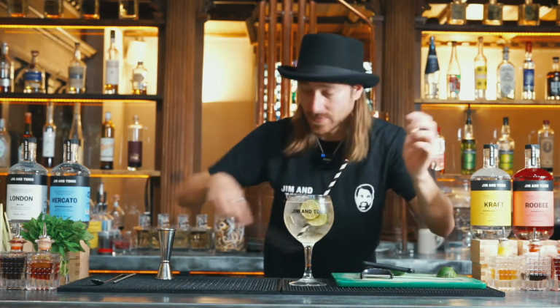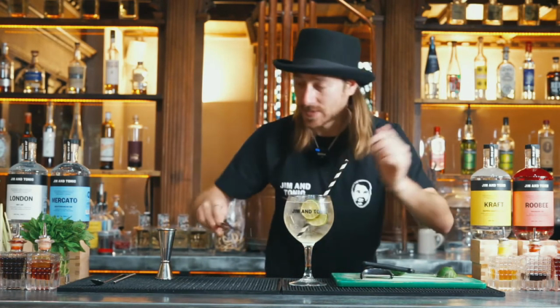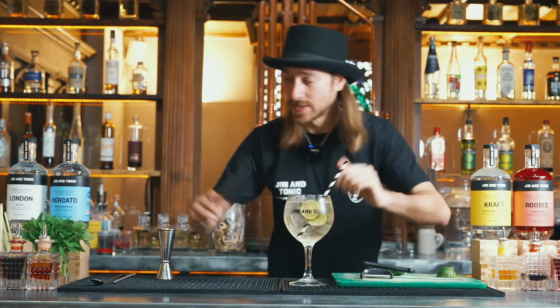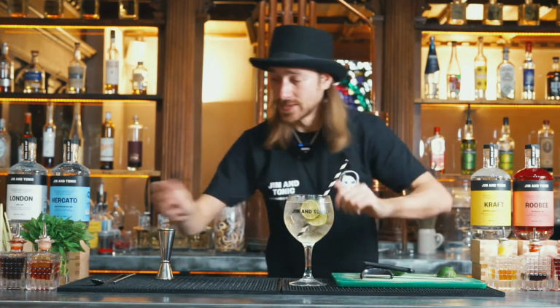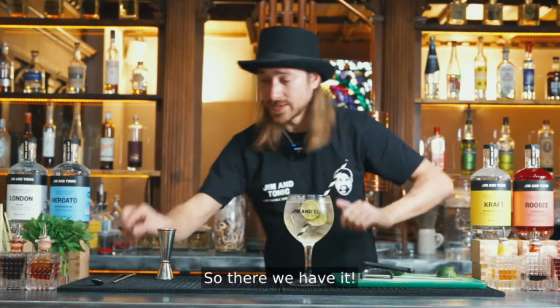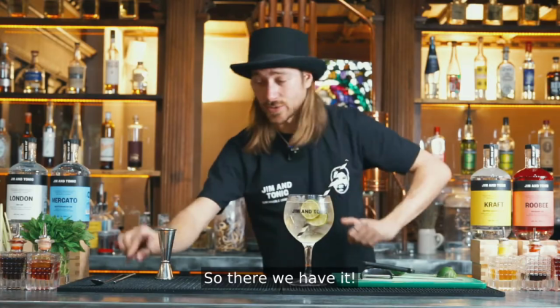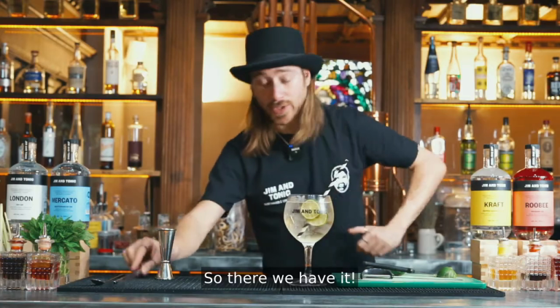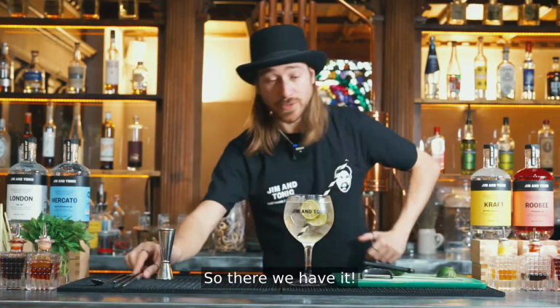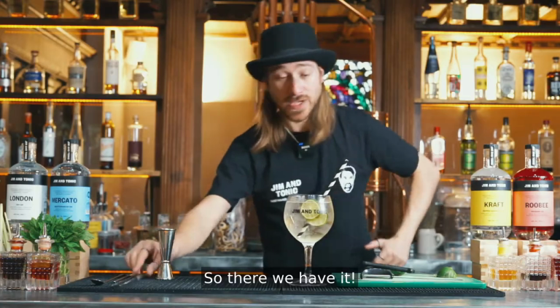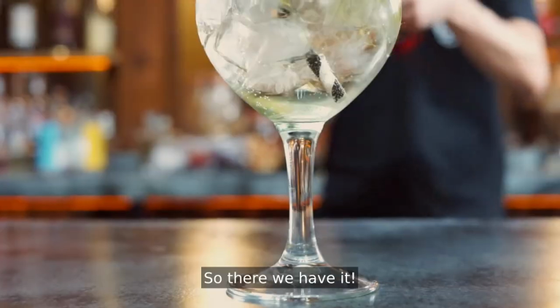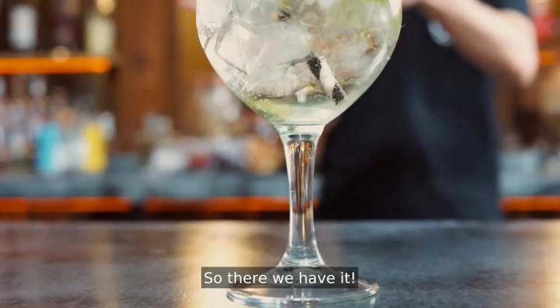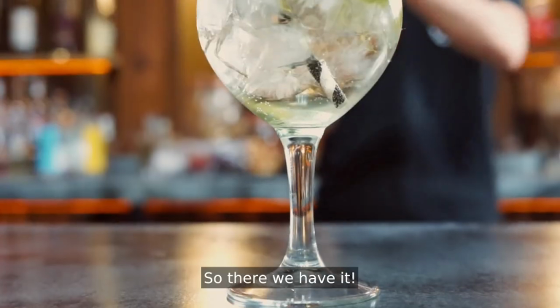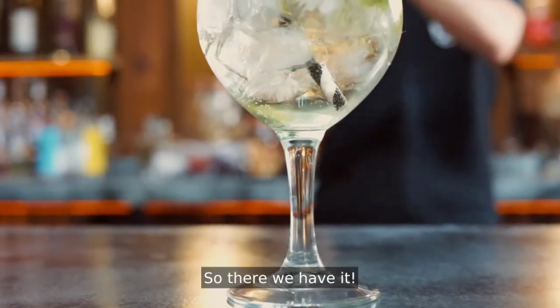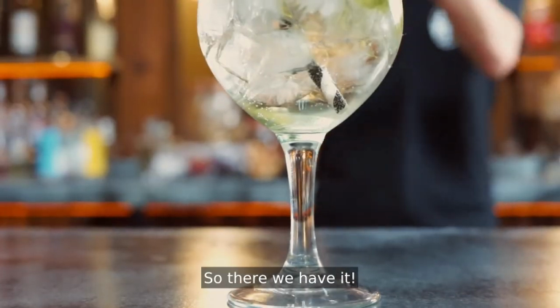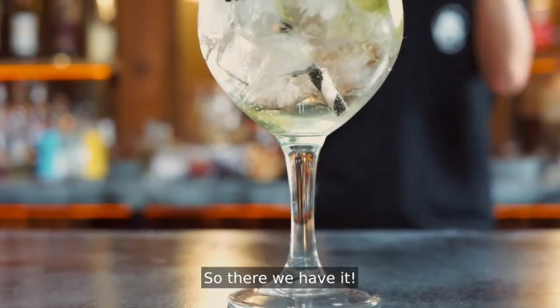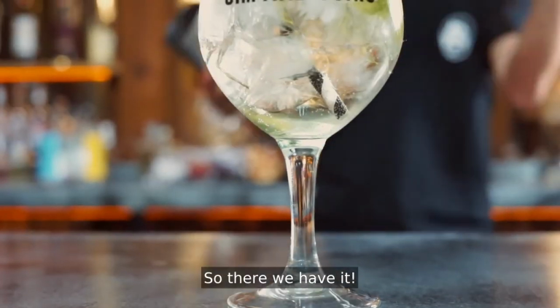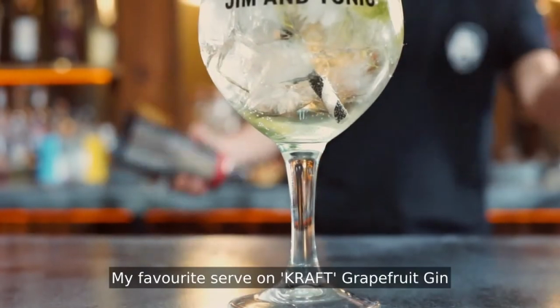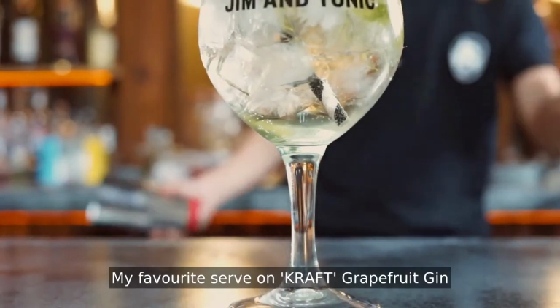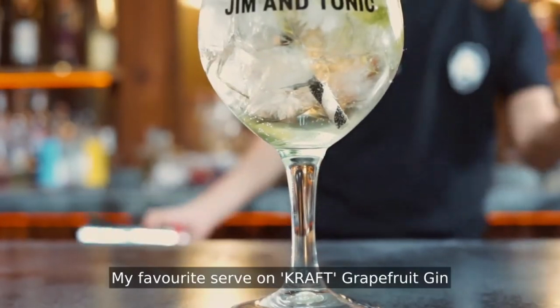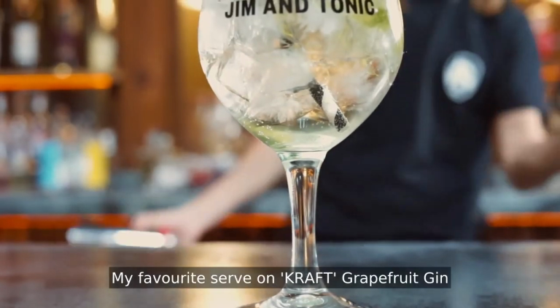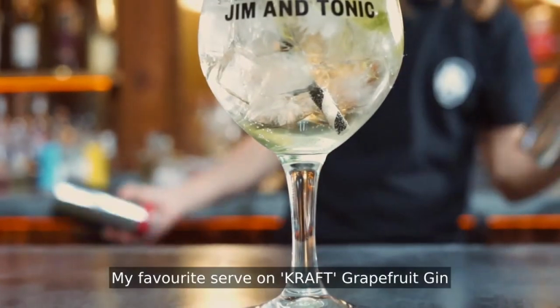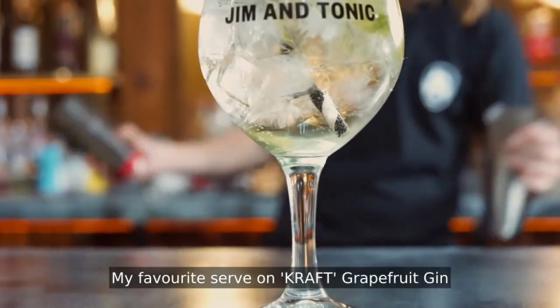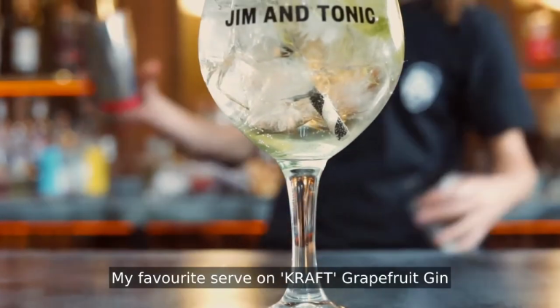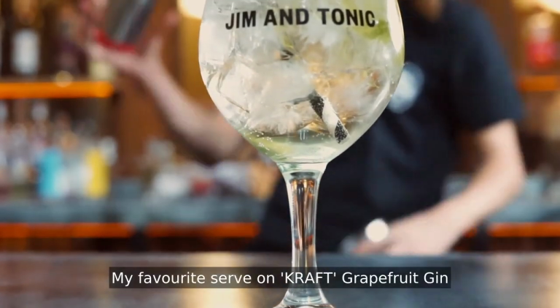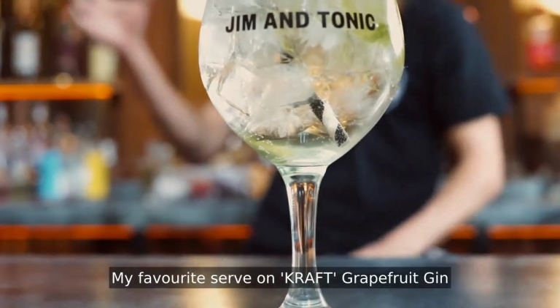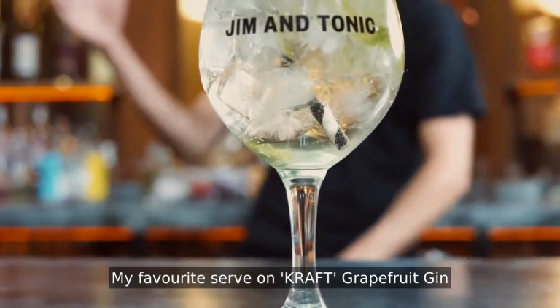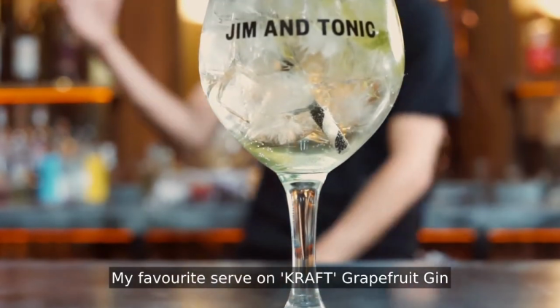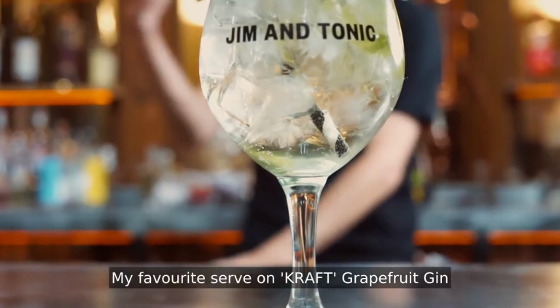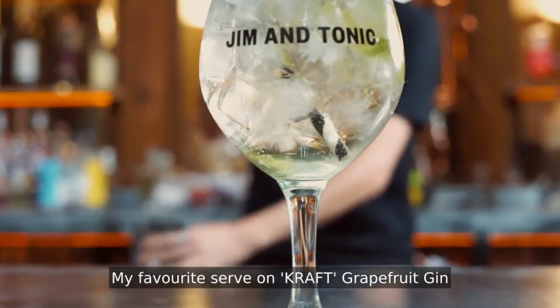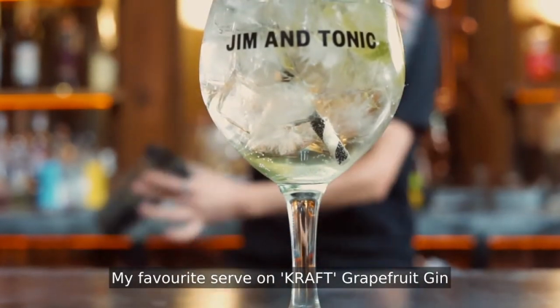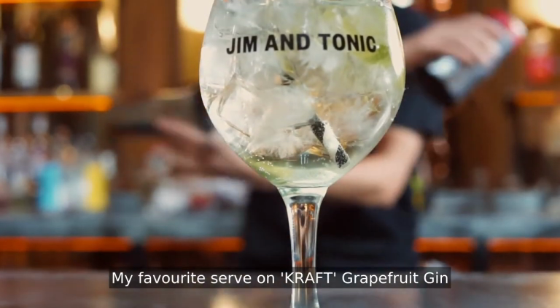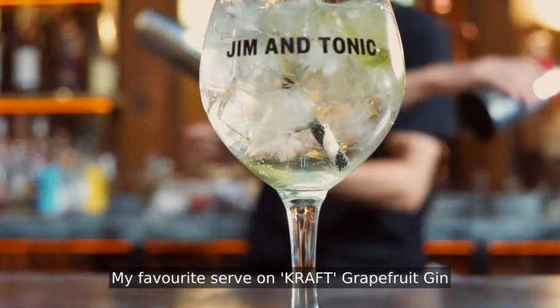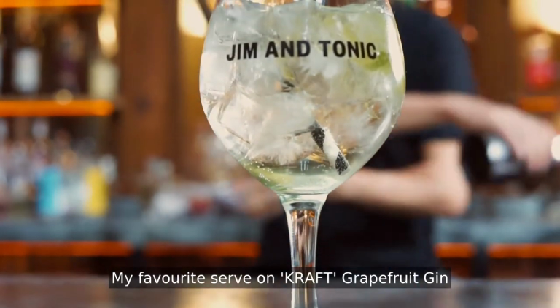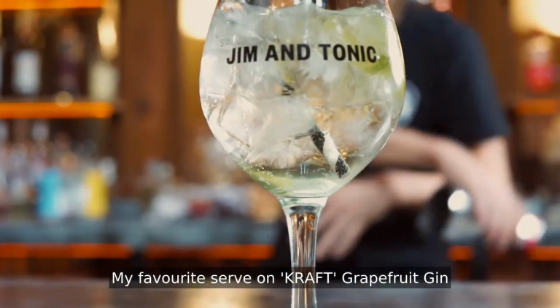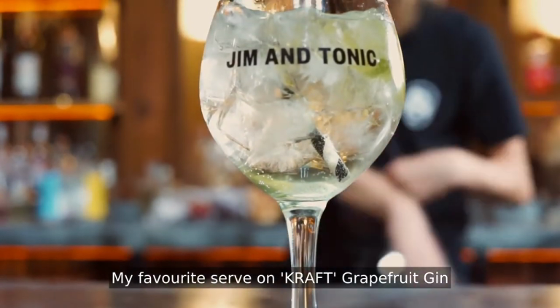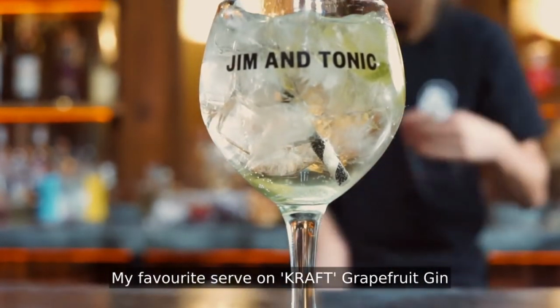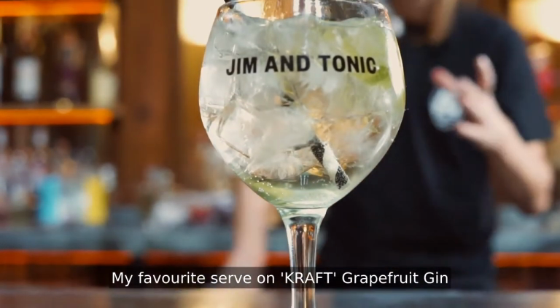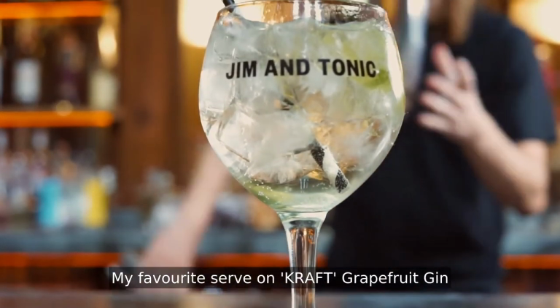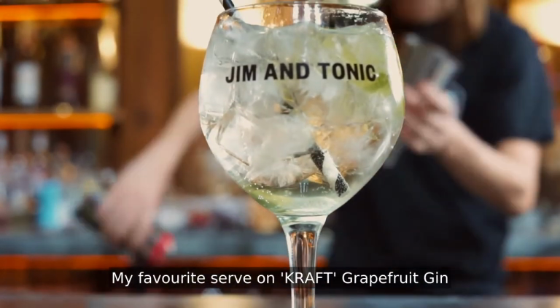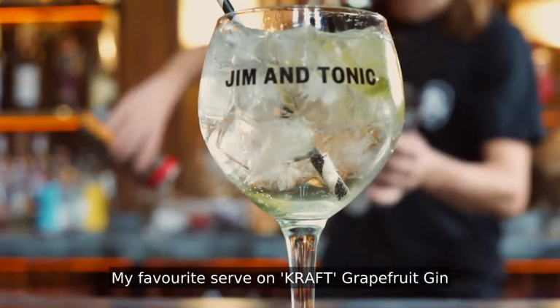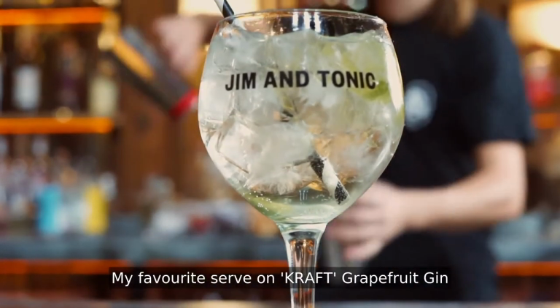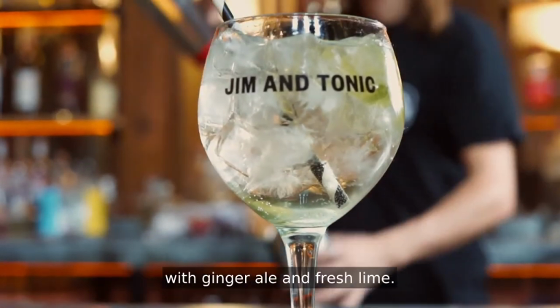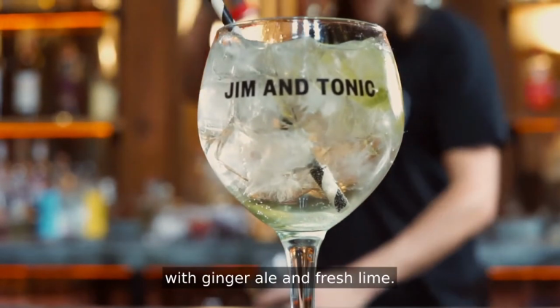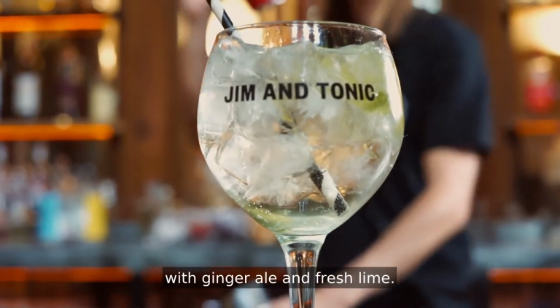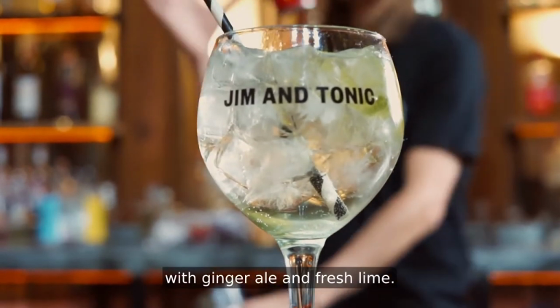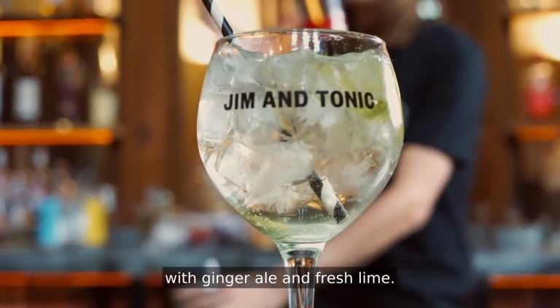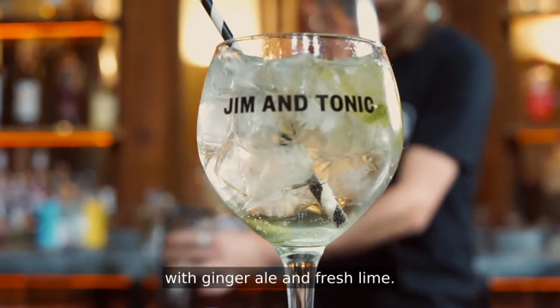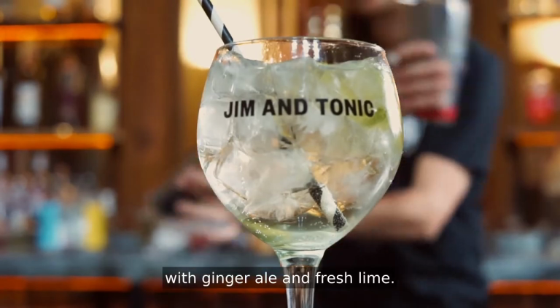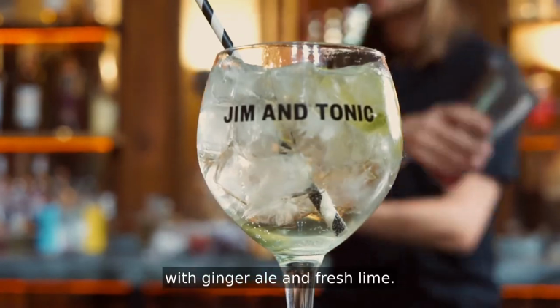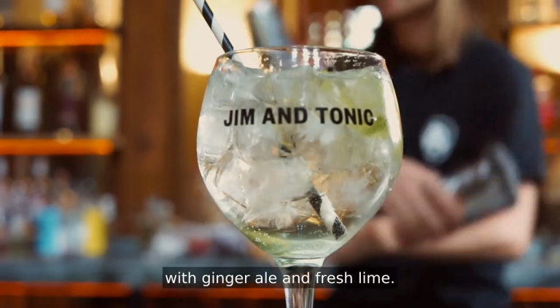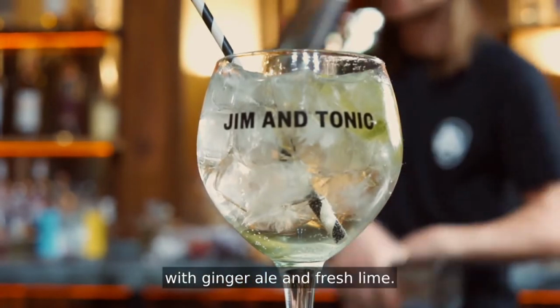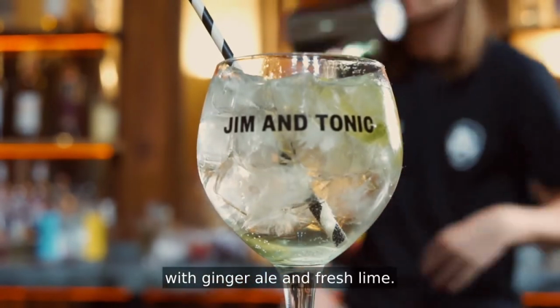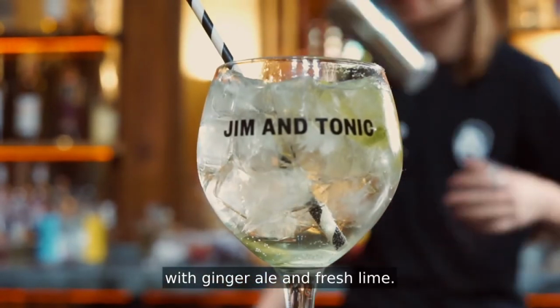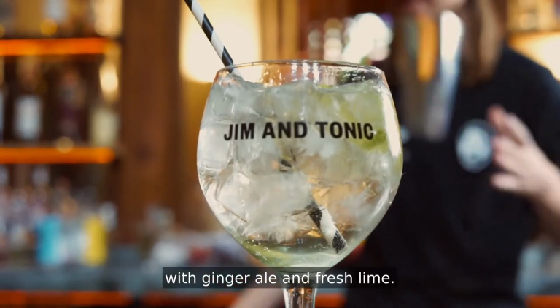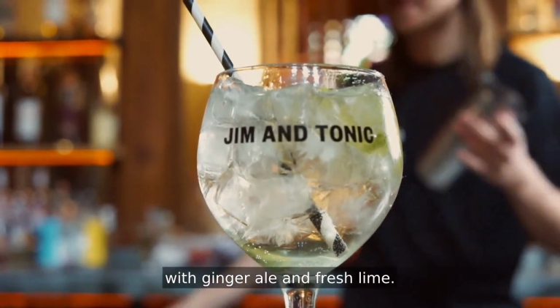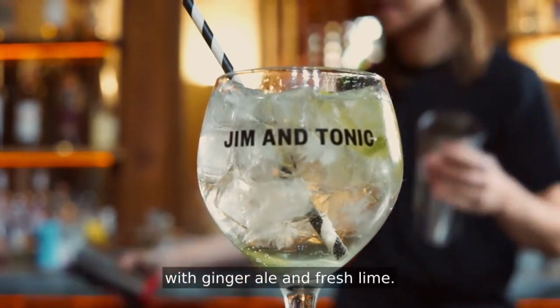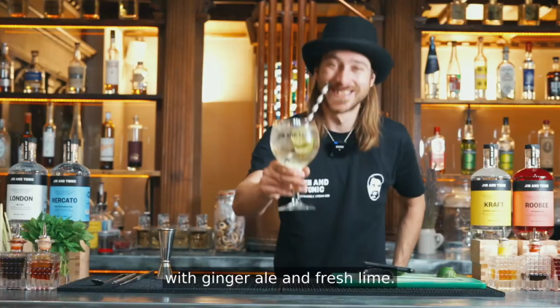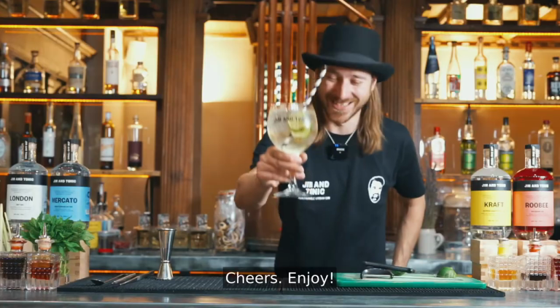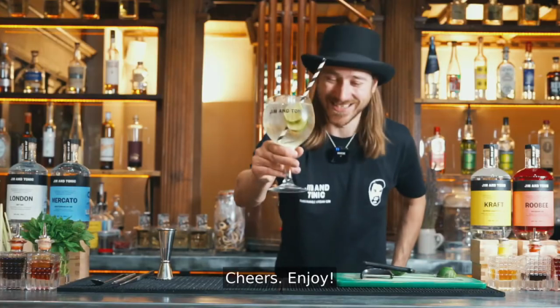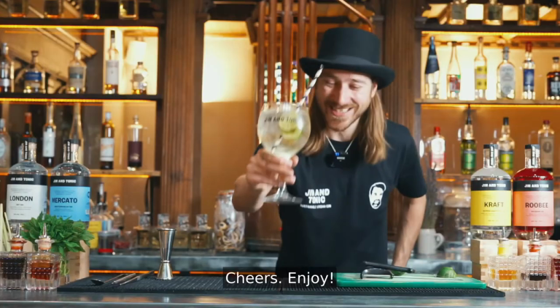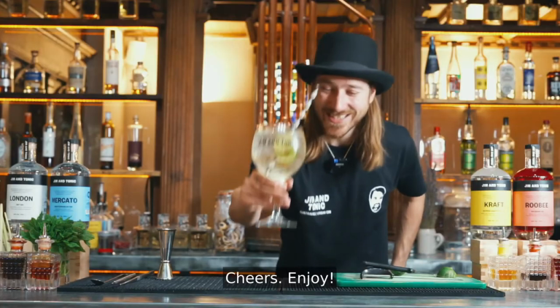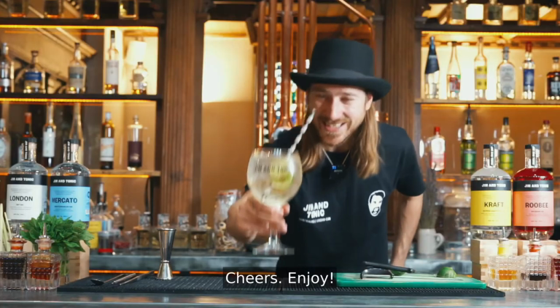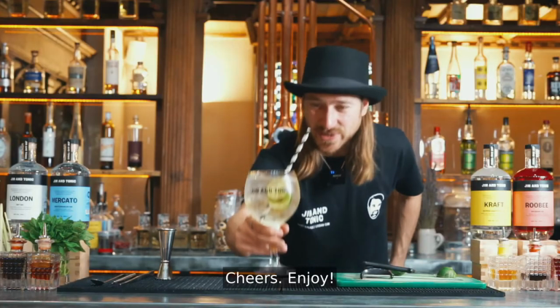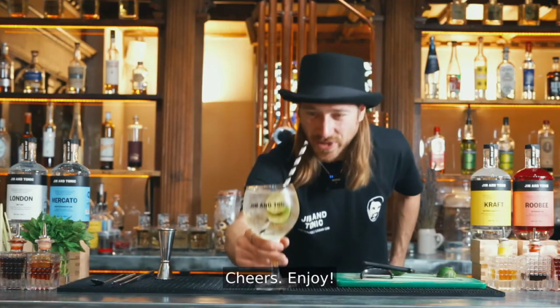So there we have it! My favorite serve on Kraft Grapefruit Gin with ginger ale and fresh lime. Cheers! Enjoy! Bye!